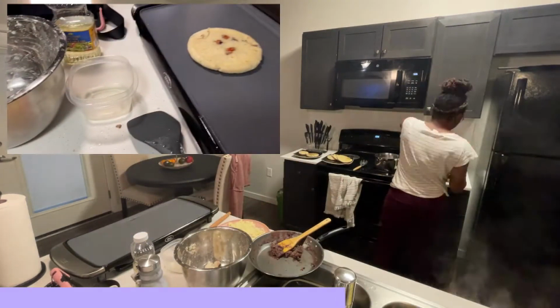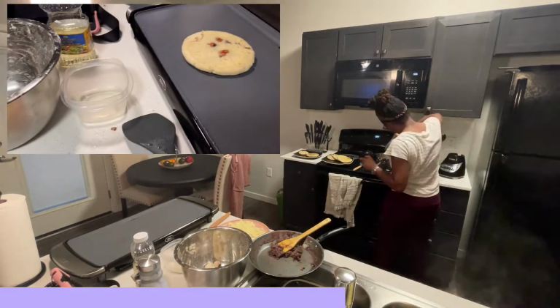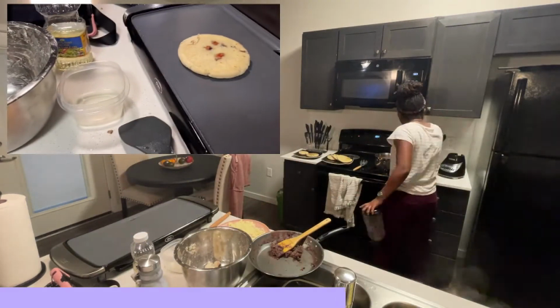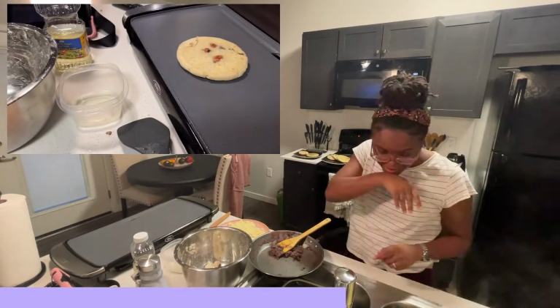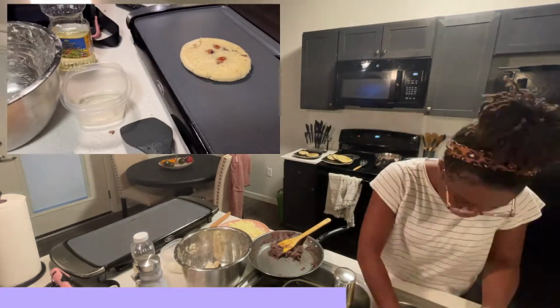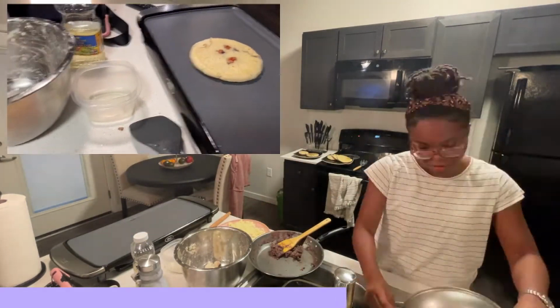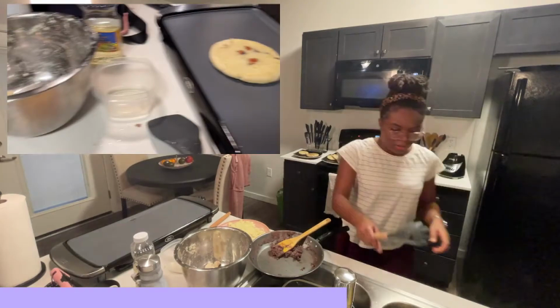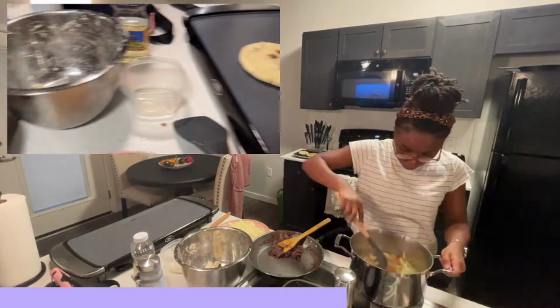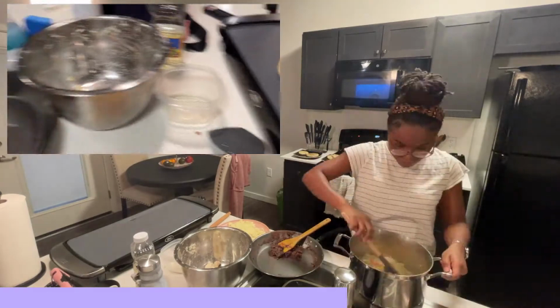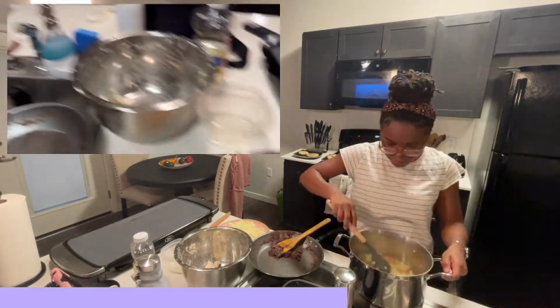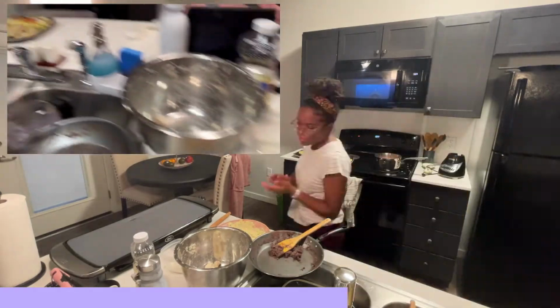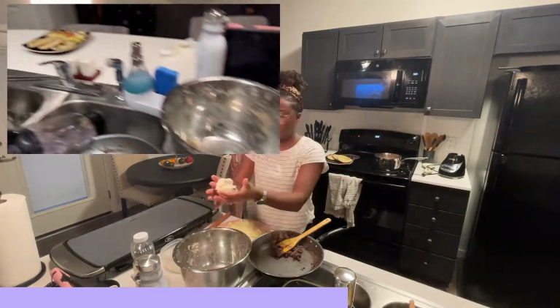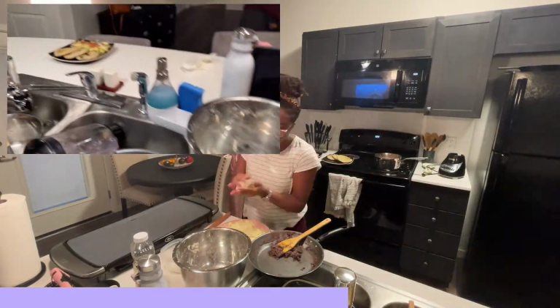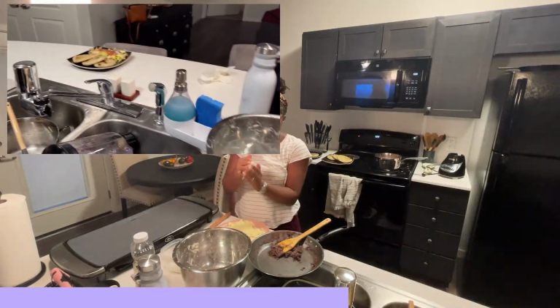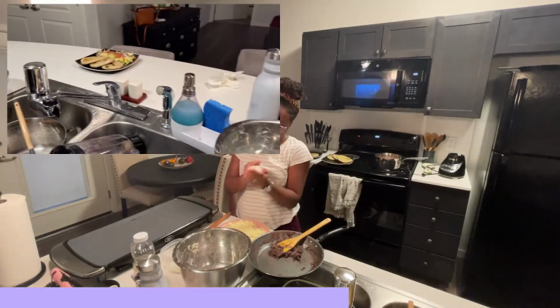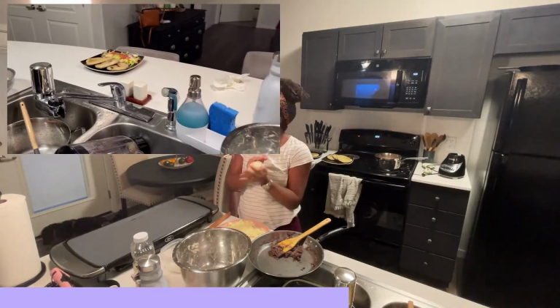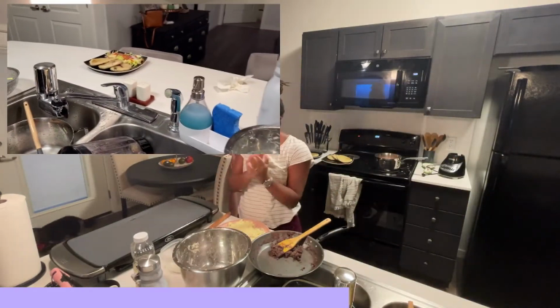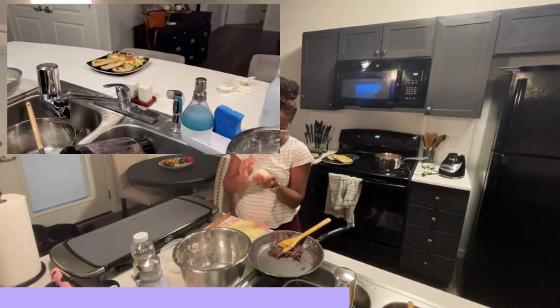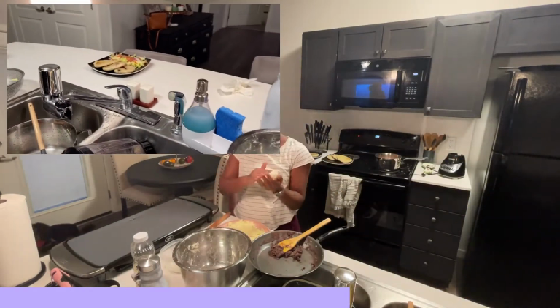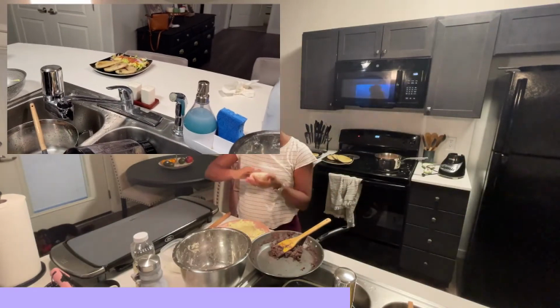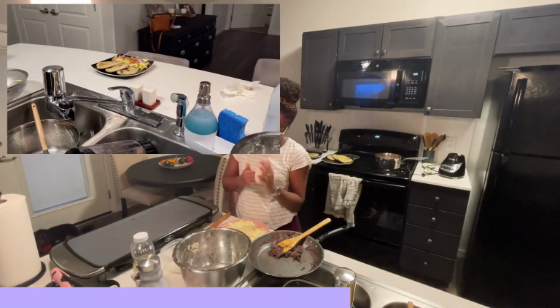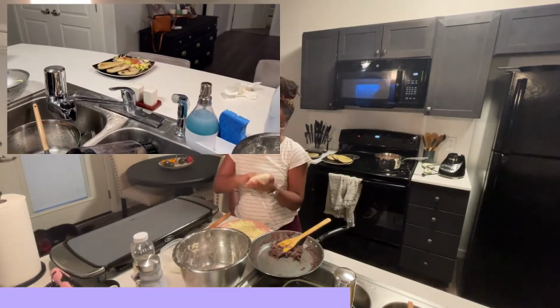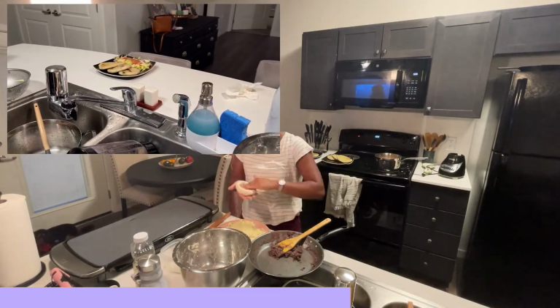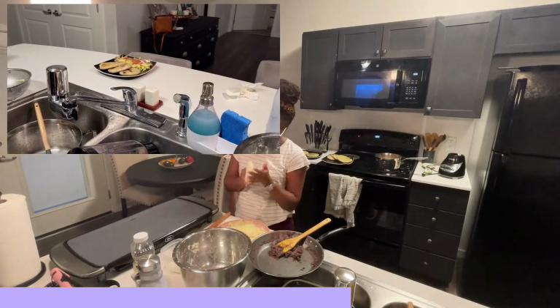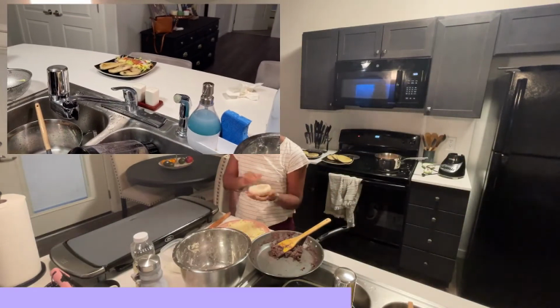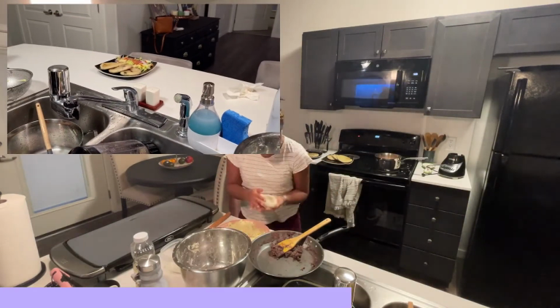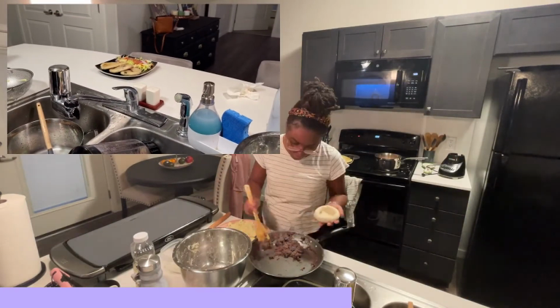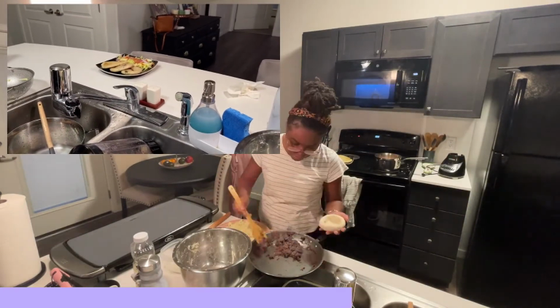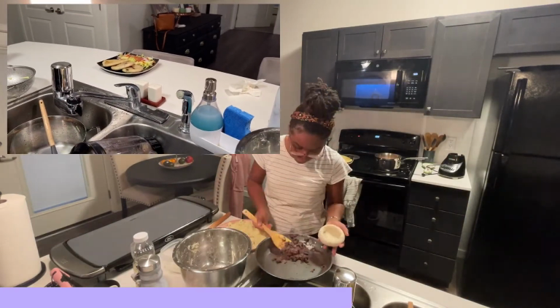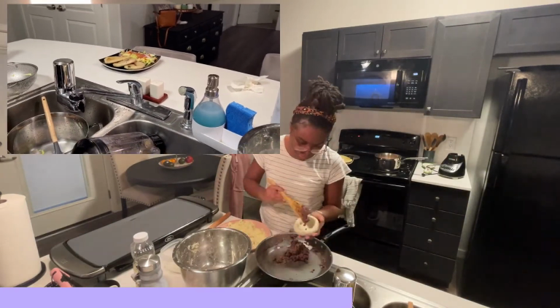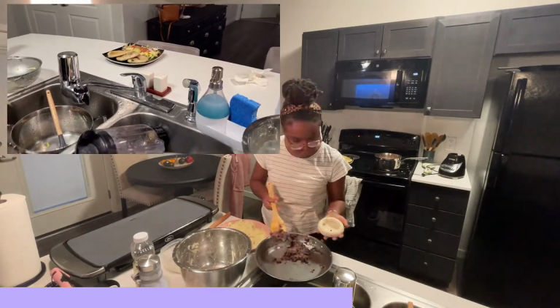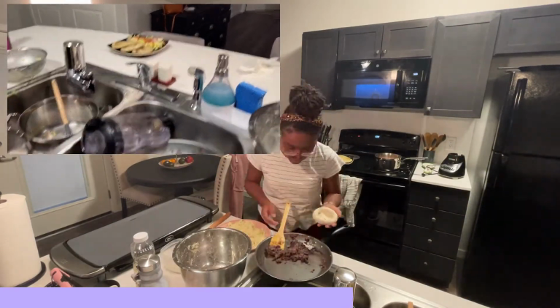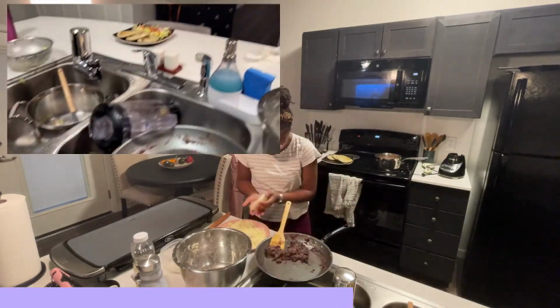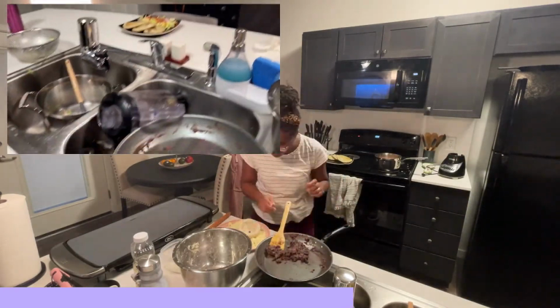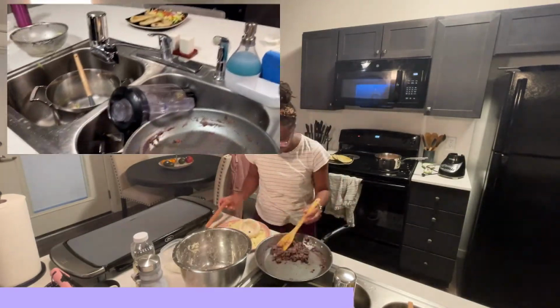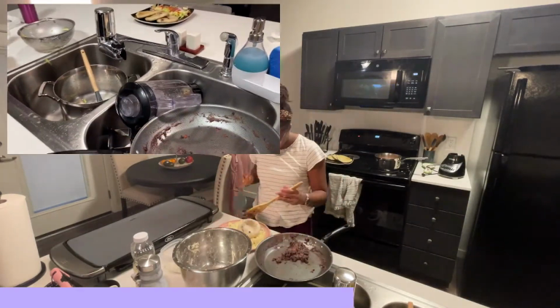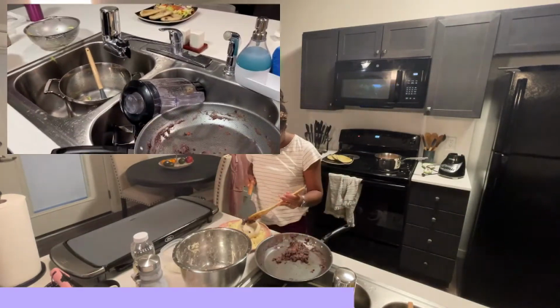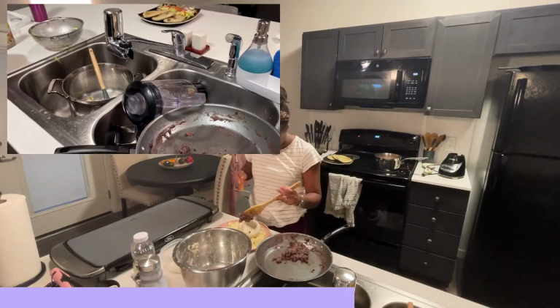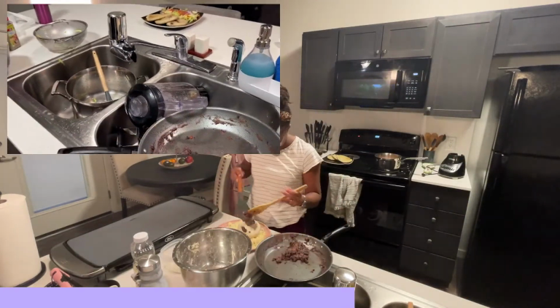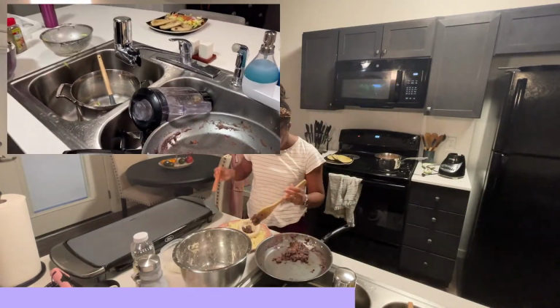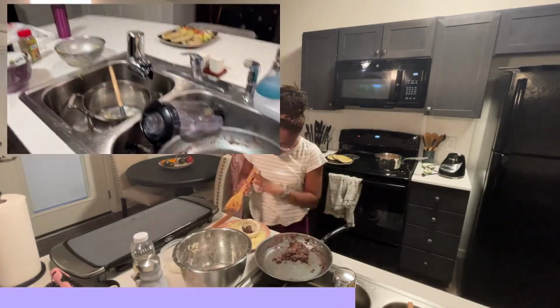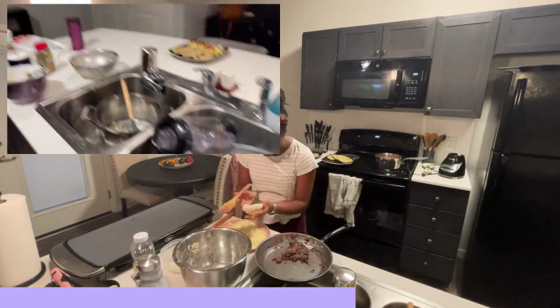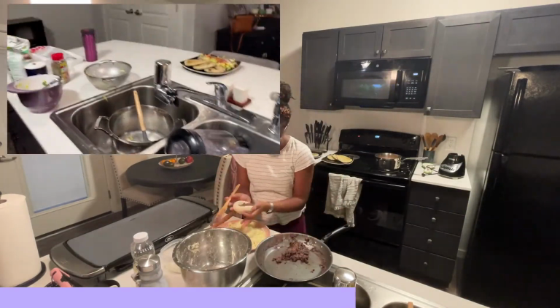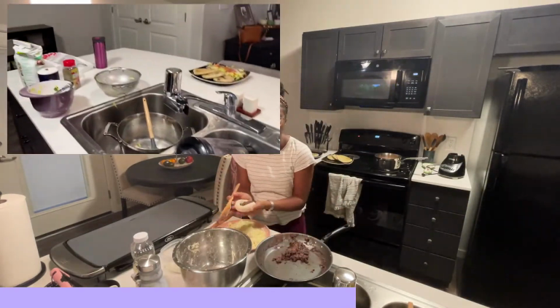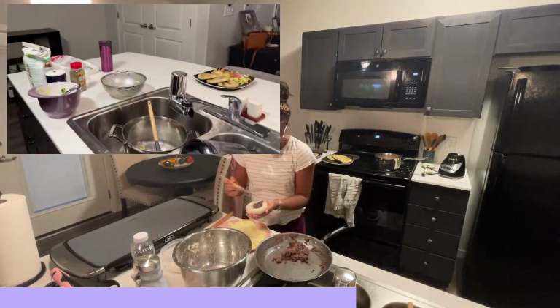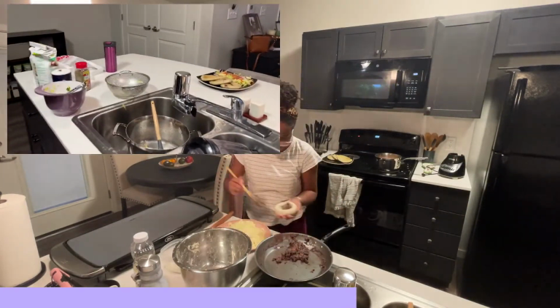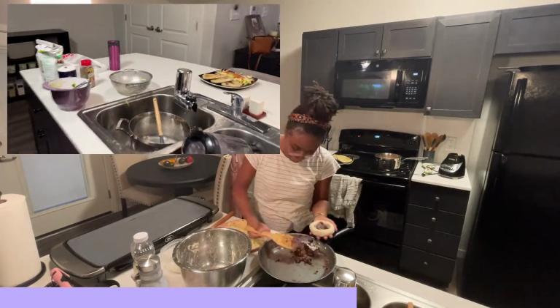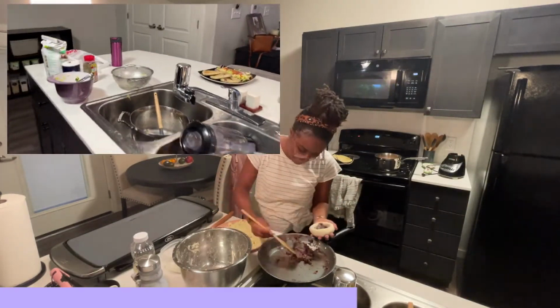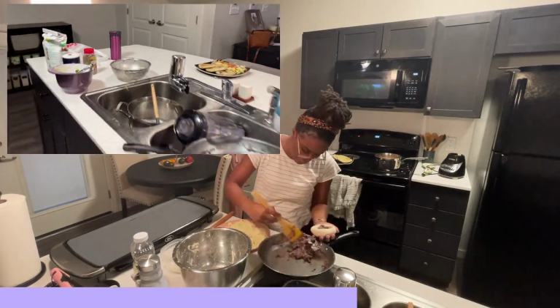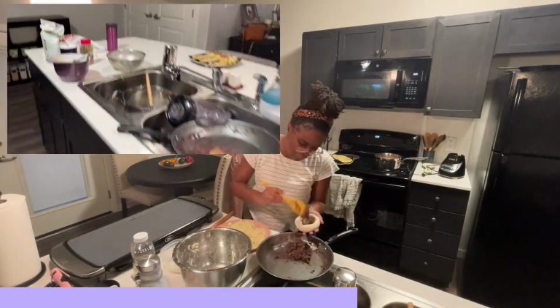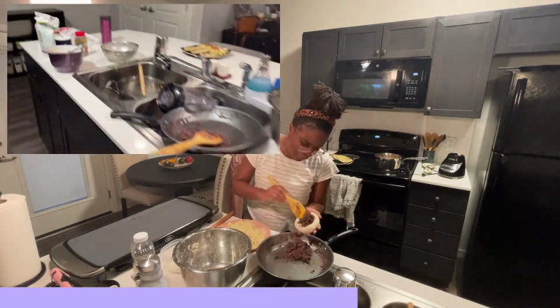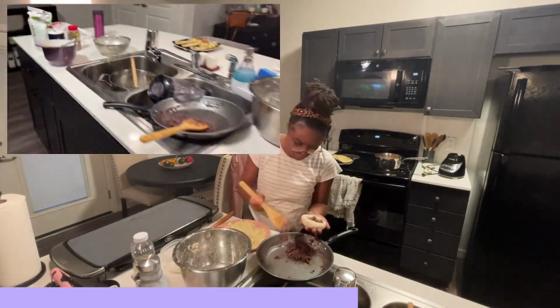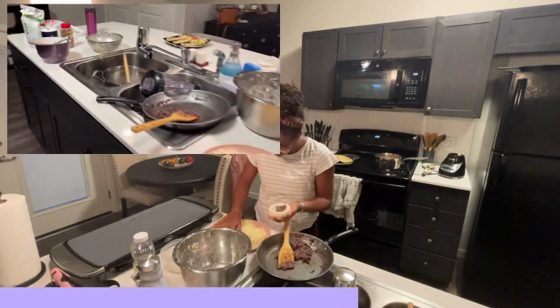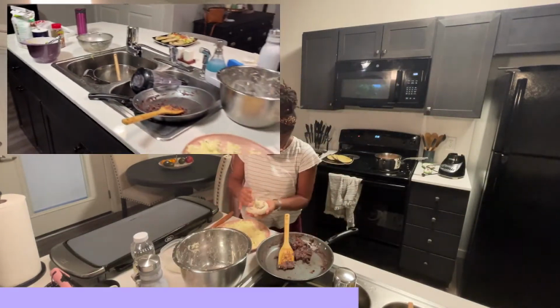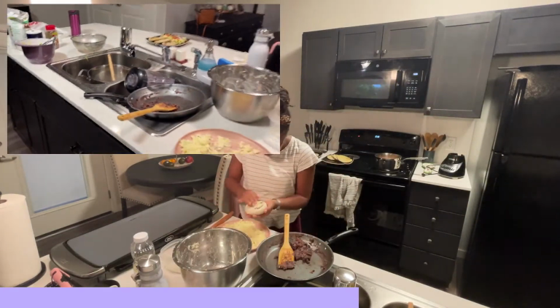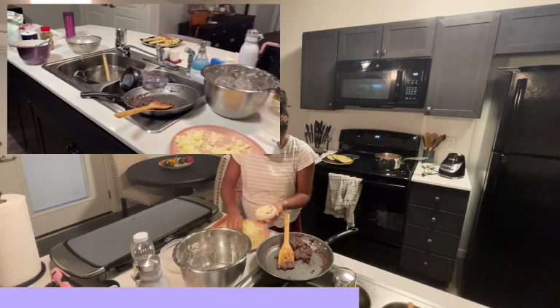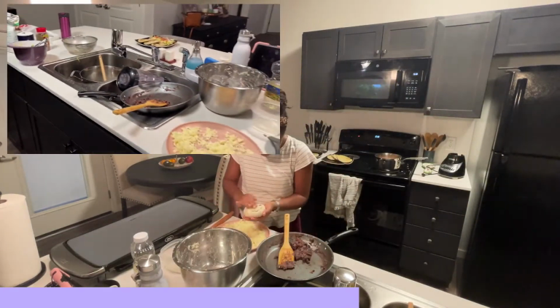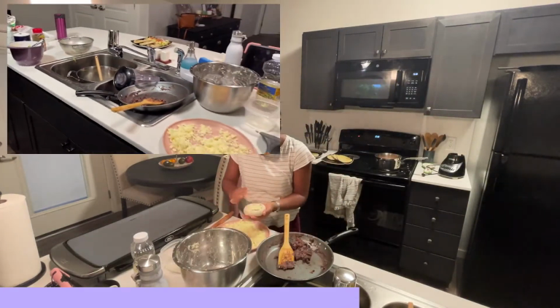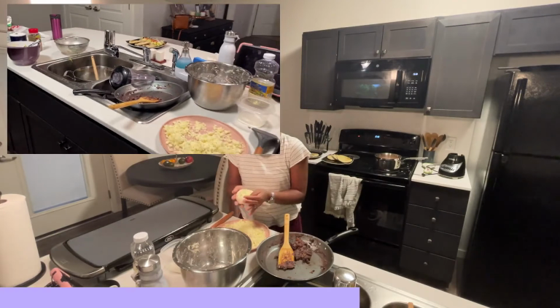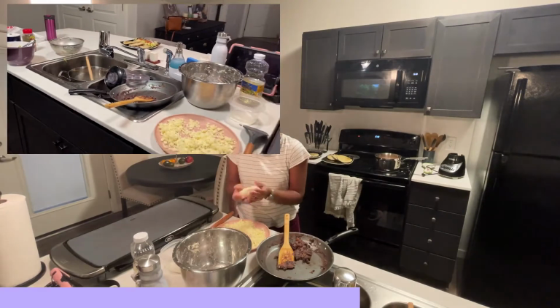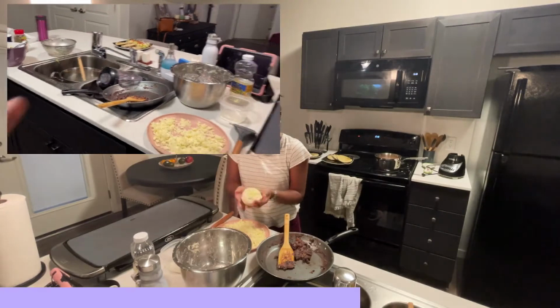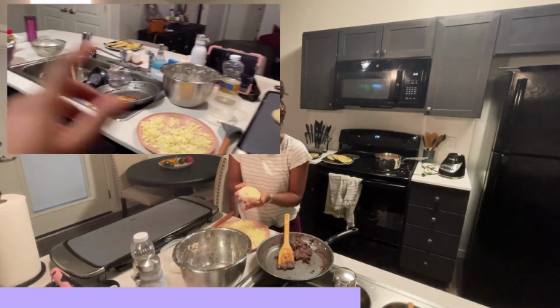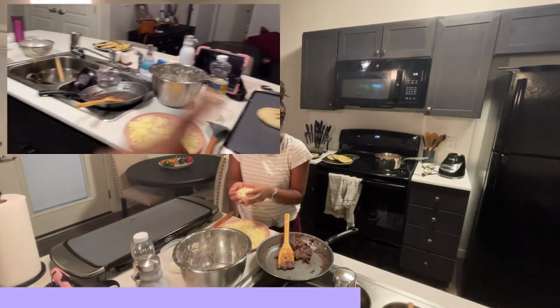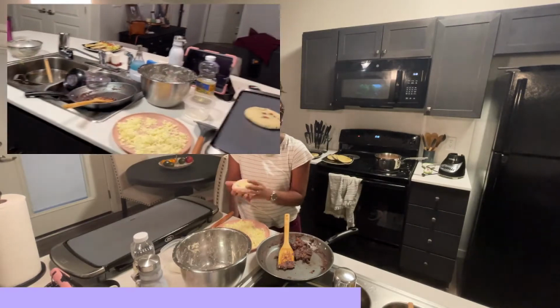I'm so excited for him to taste it and tell me how he likes it. Look at this kitchen!